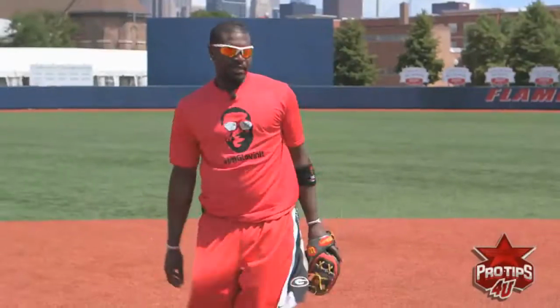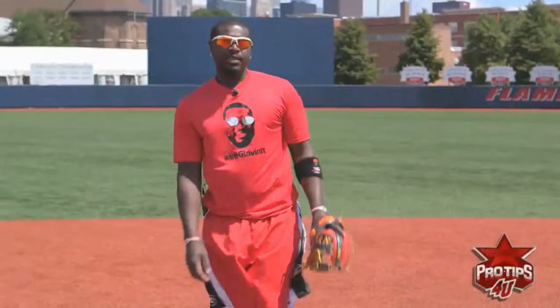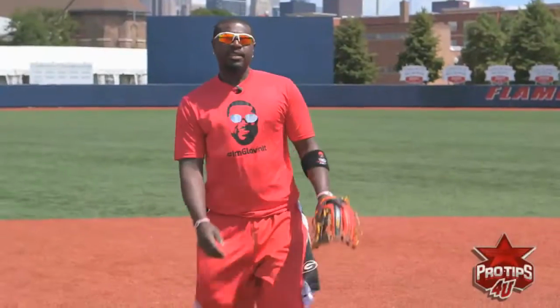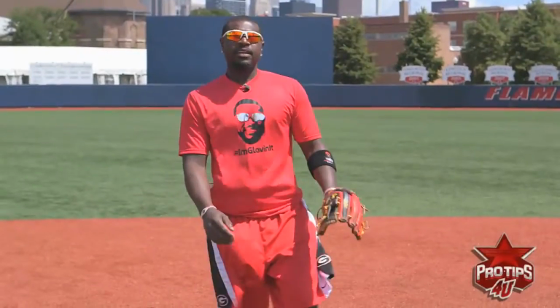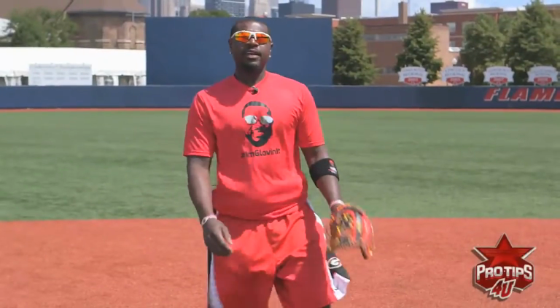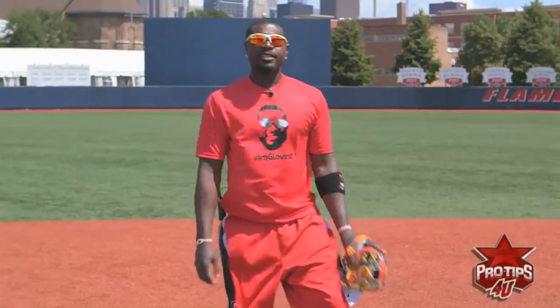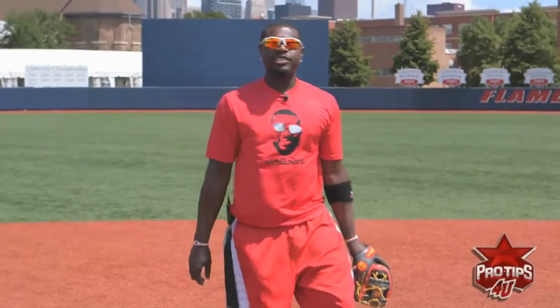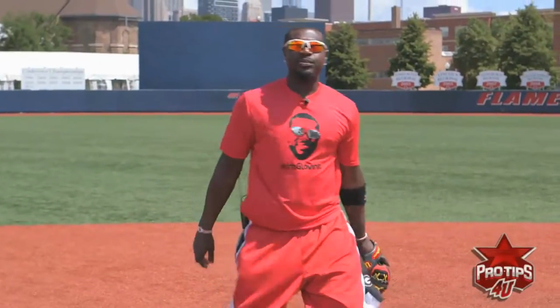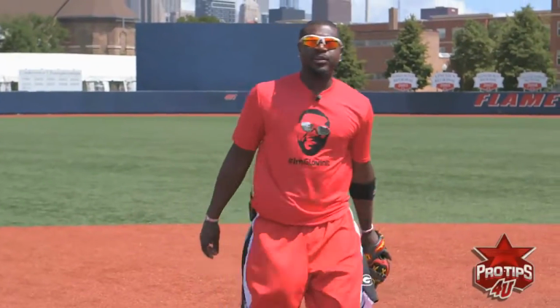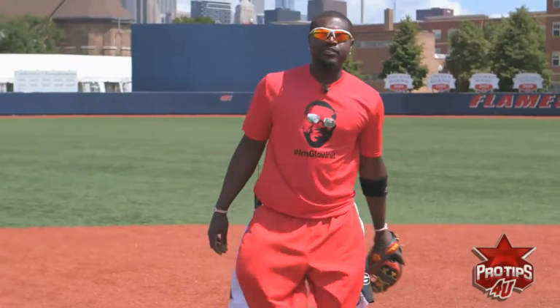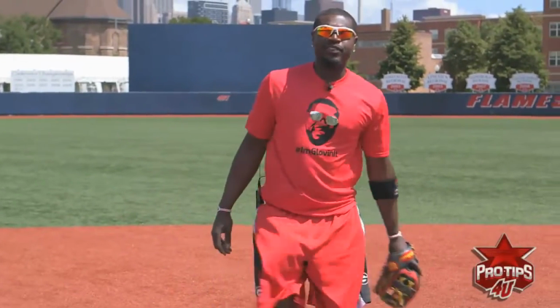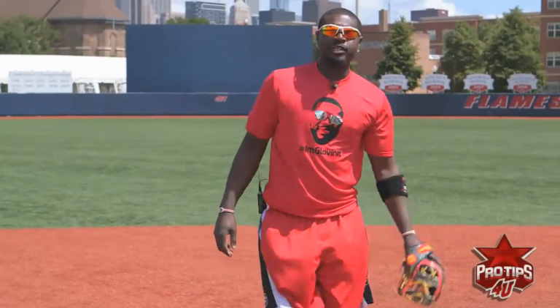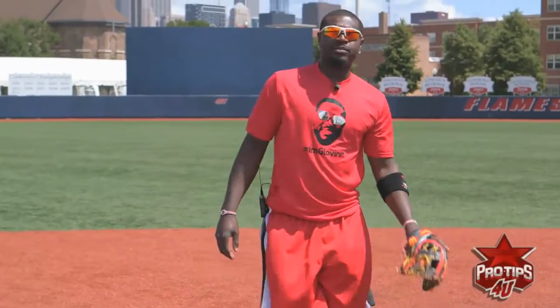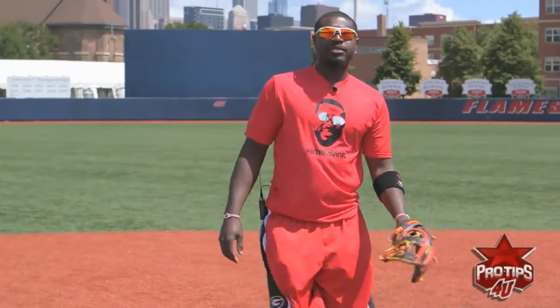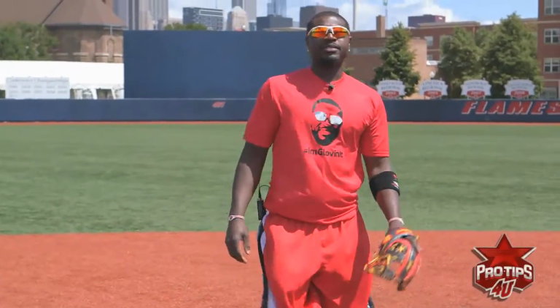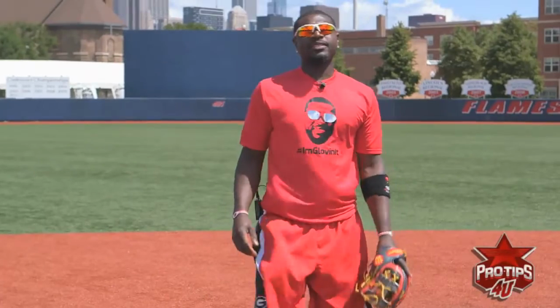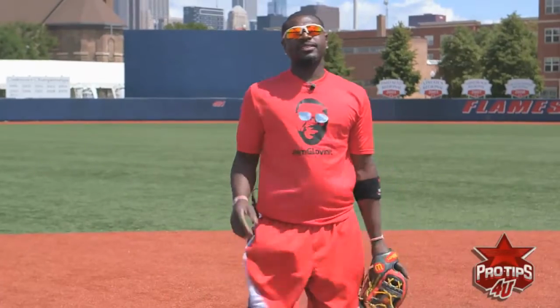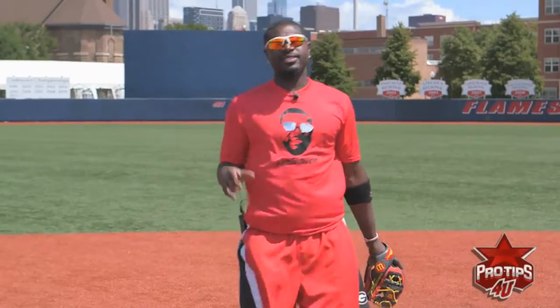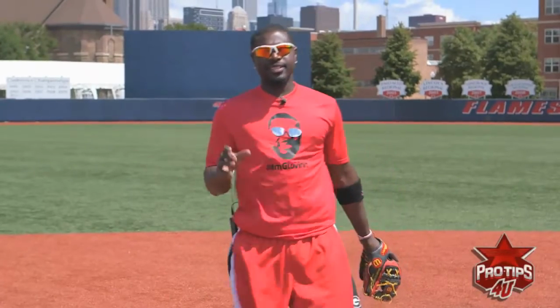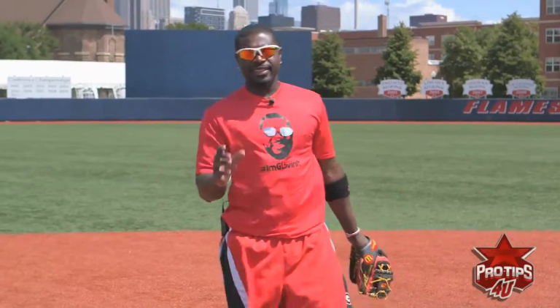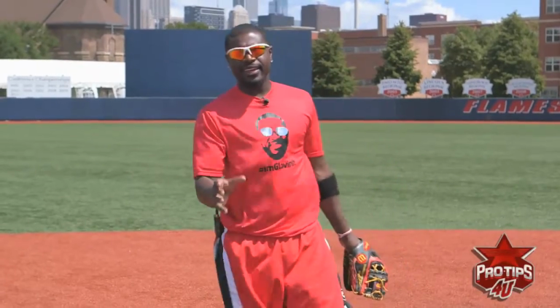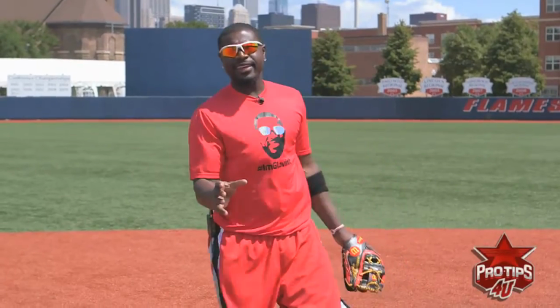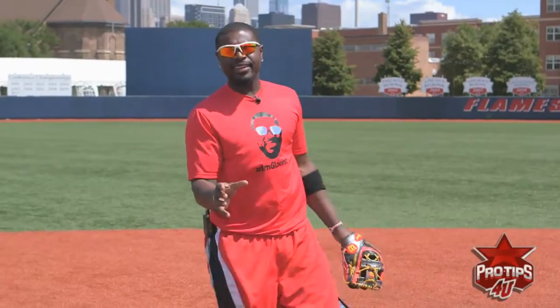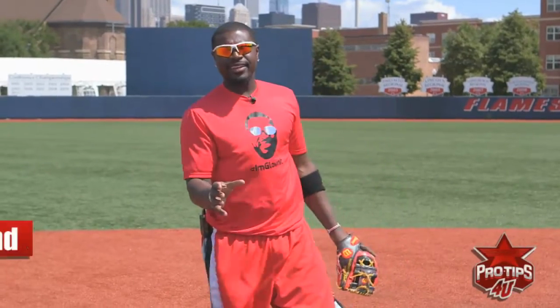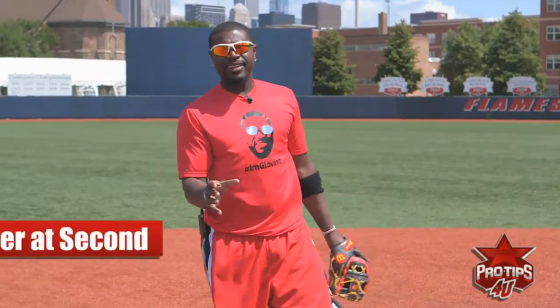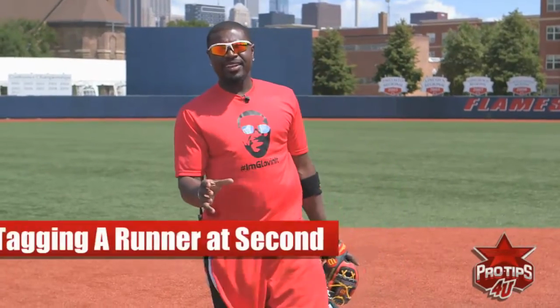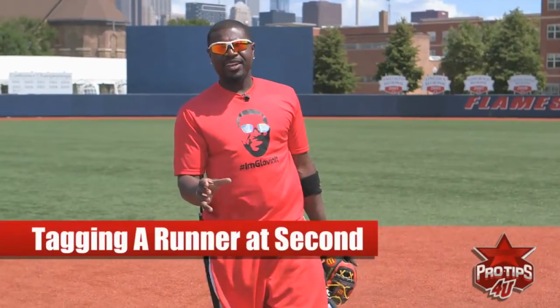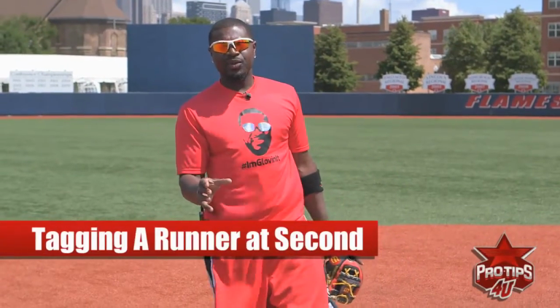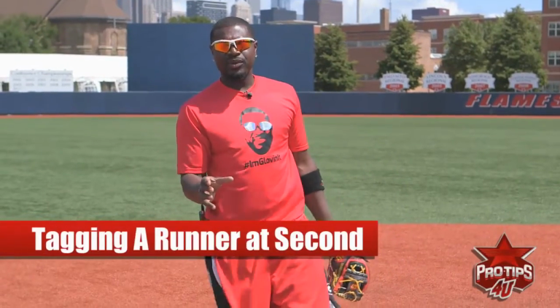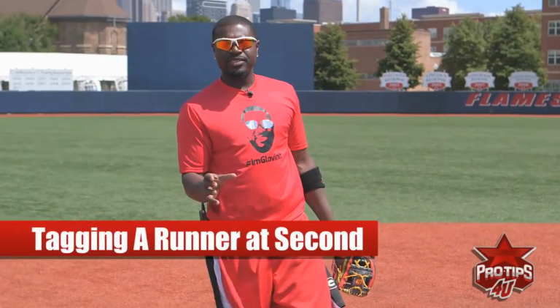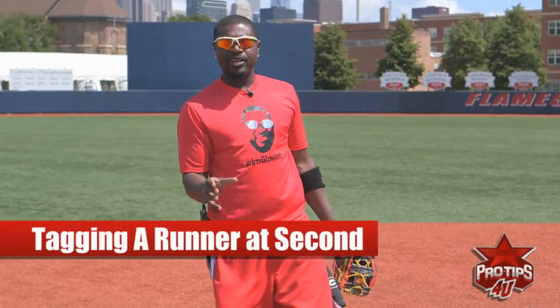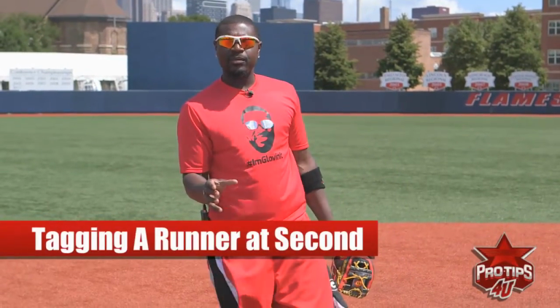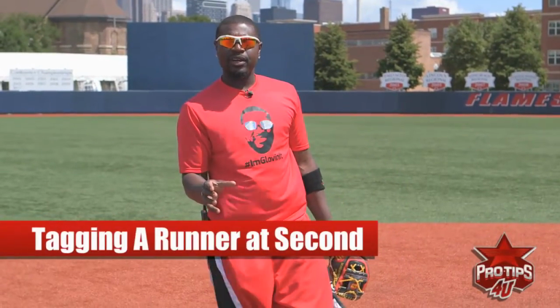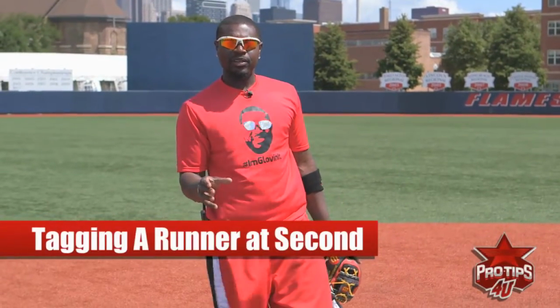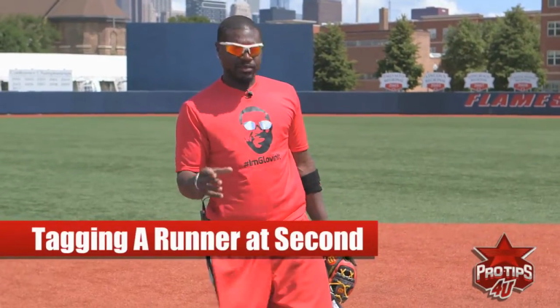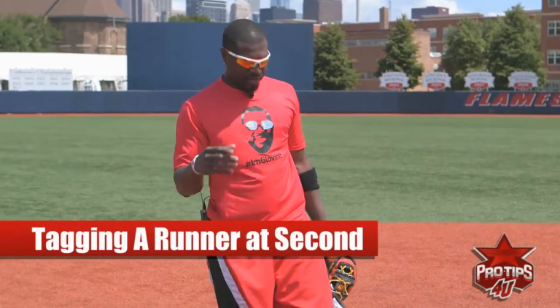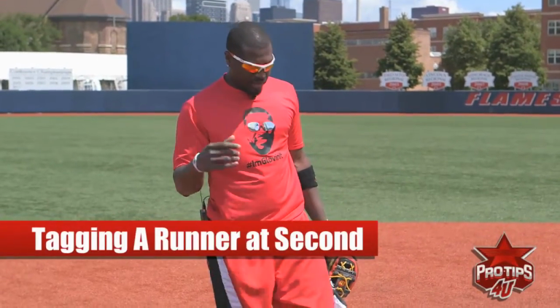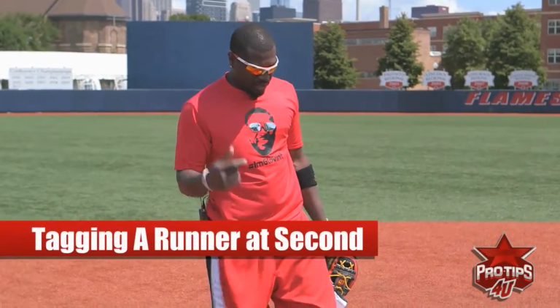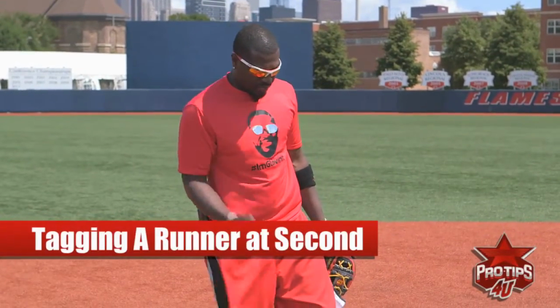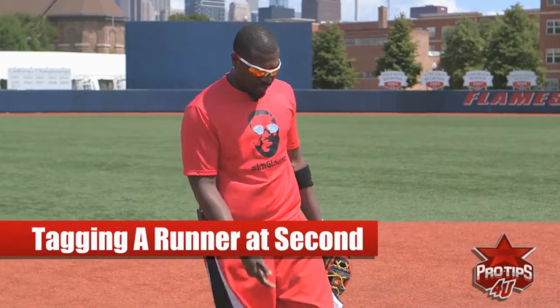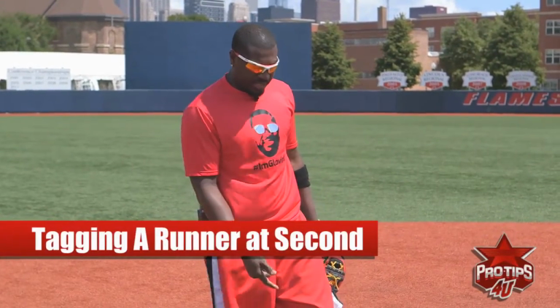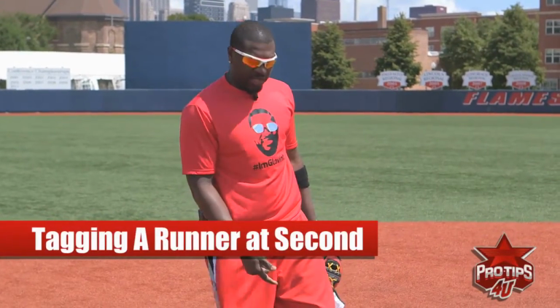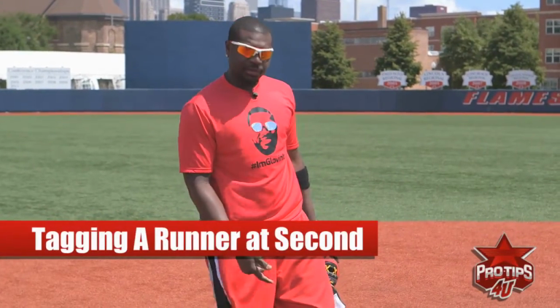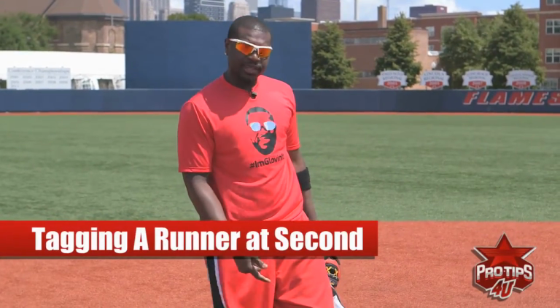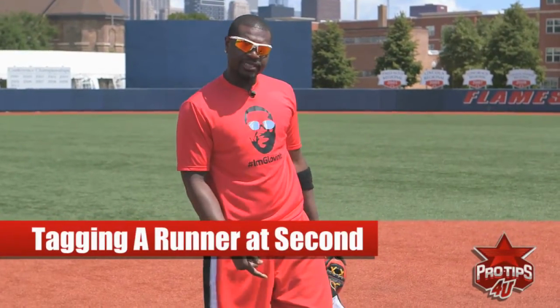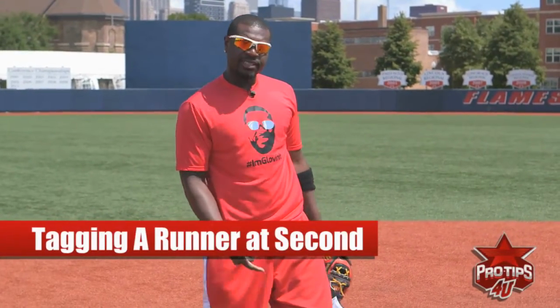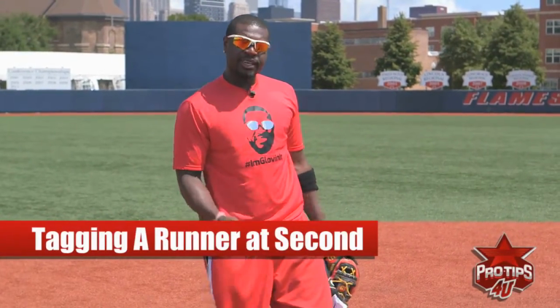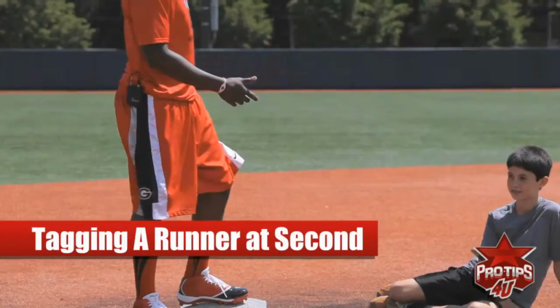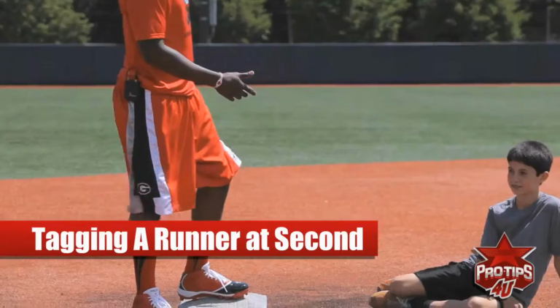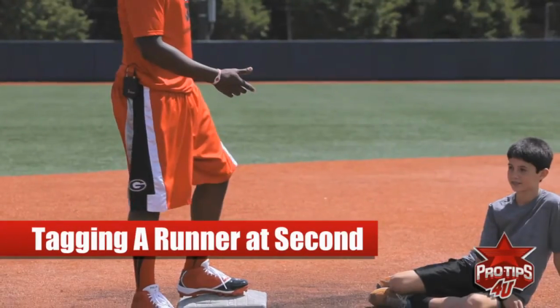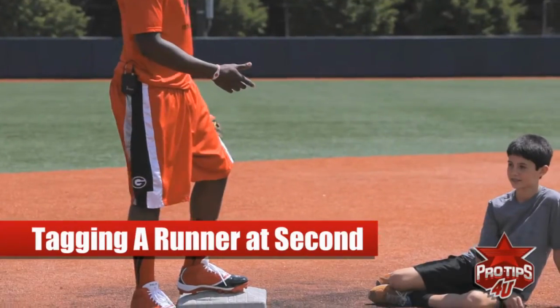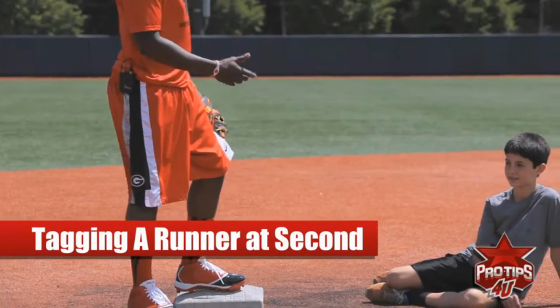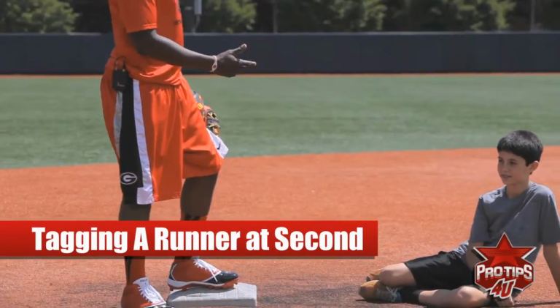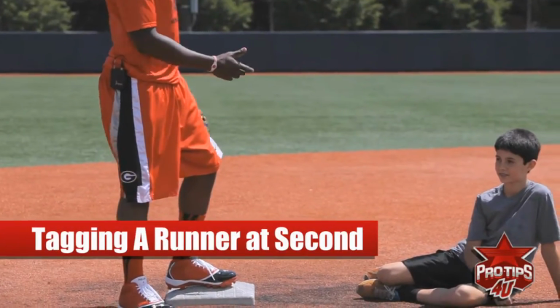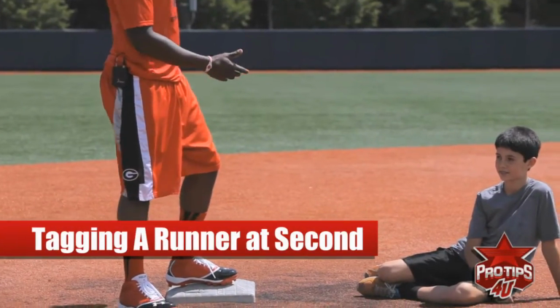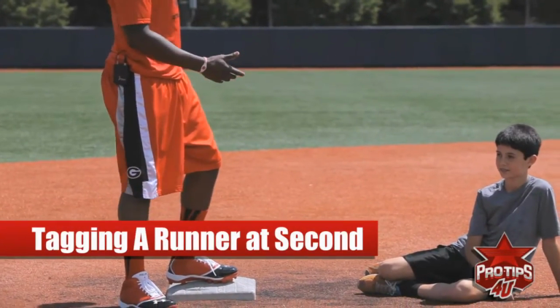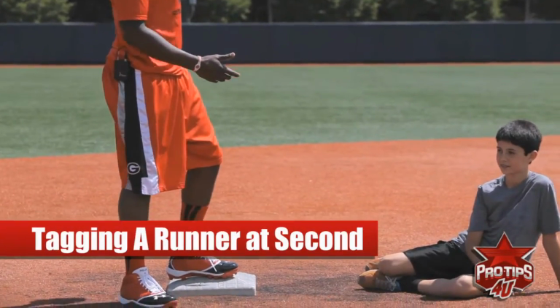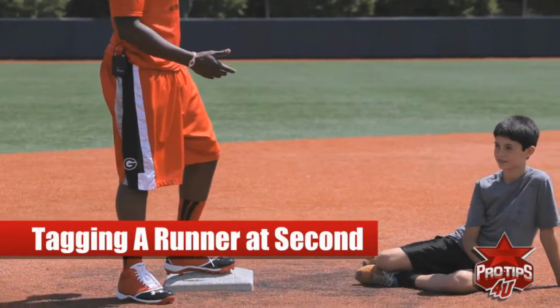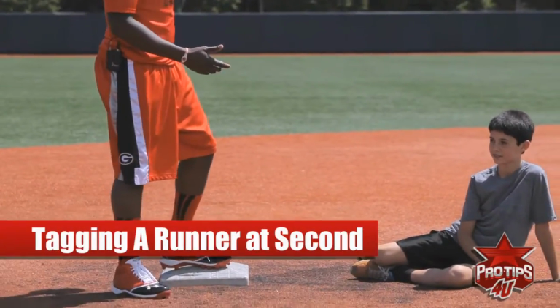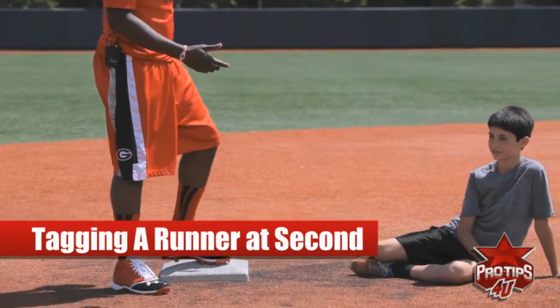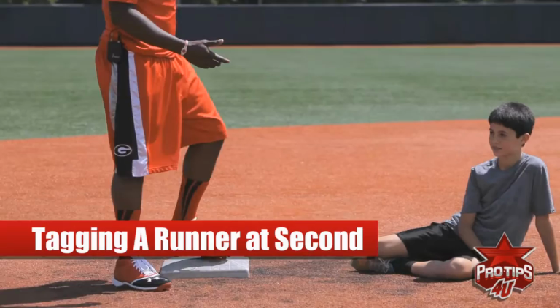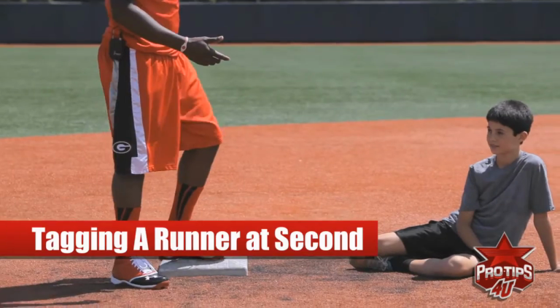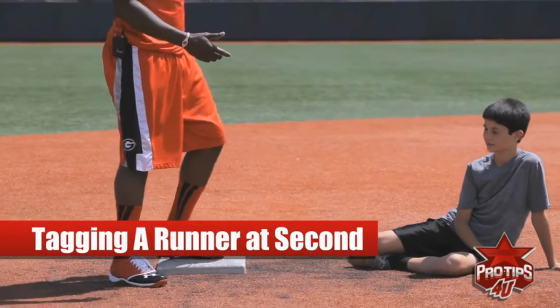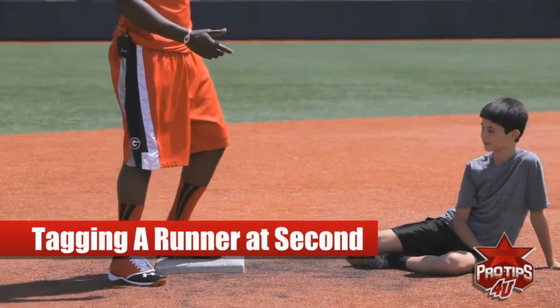Hi, this is Brandon Phillips. Today I want to talk about covering second base and making a proper tag at the runner.